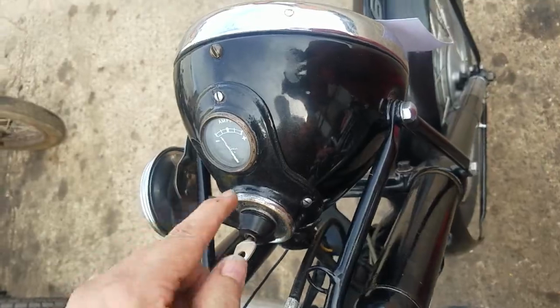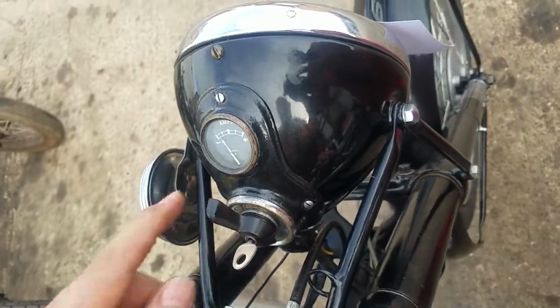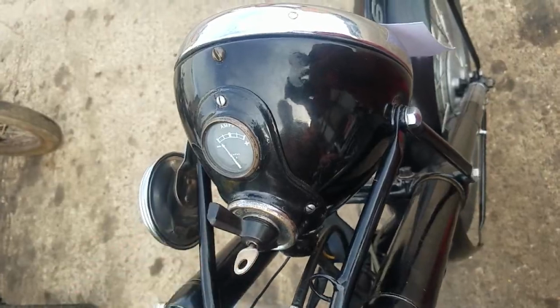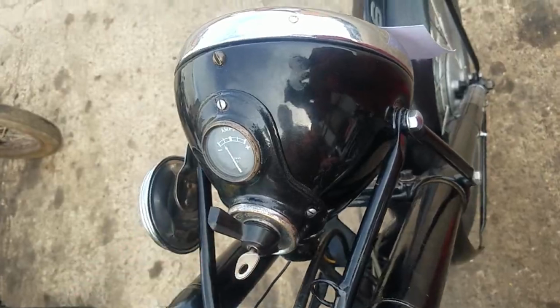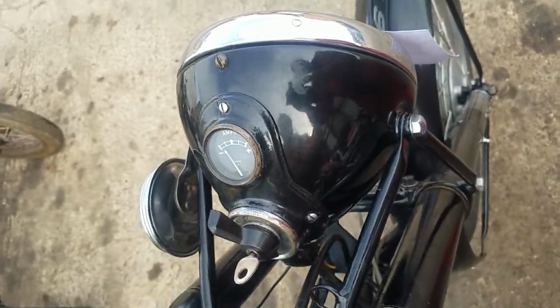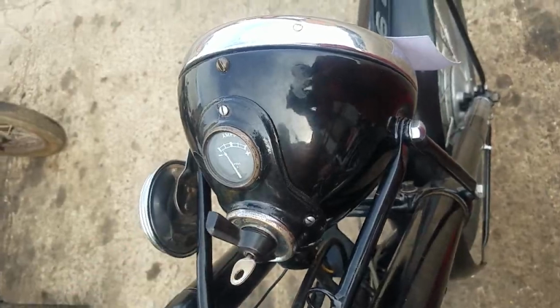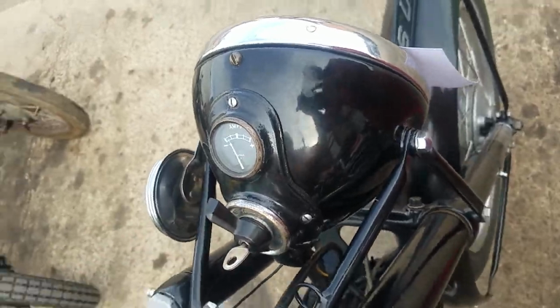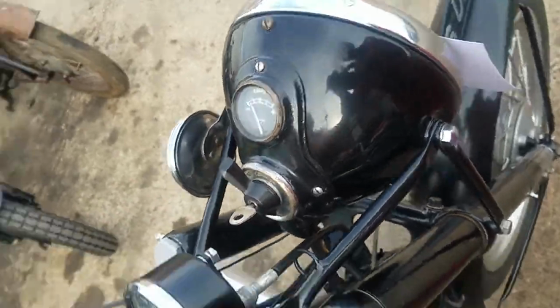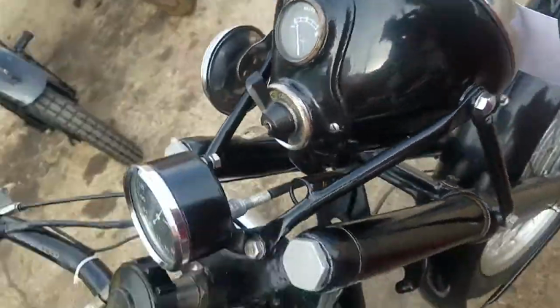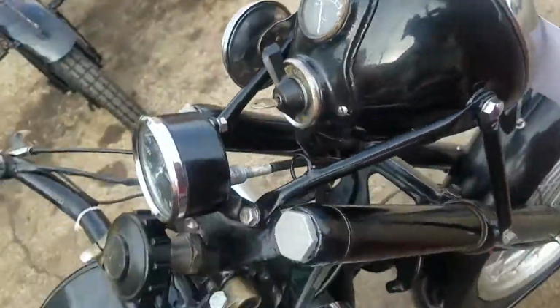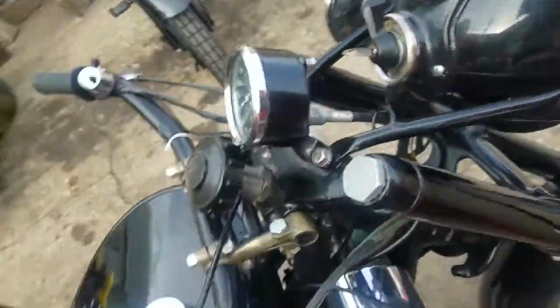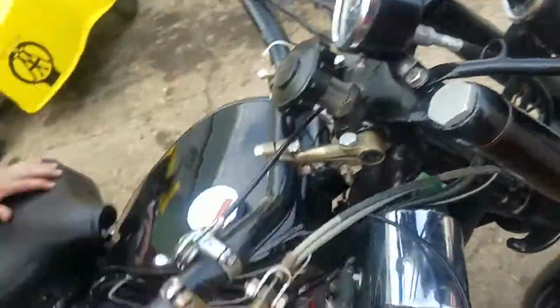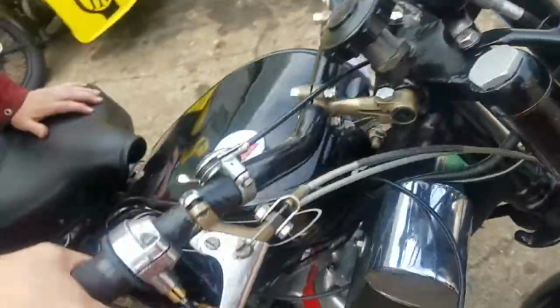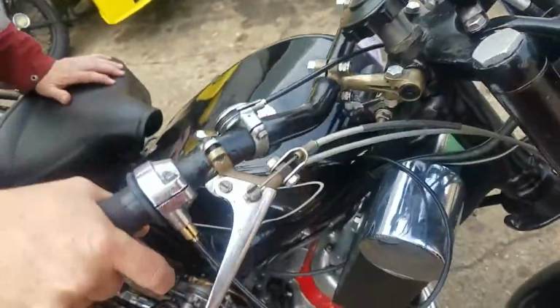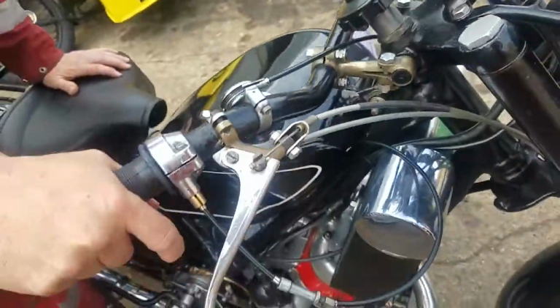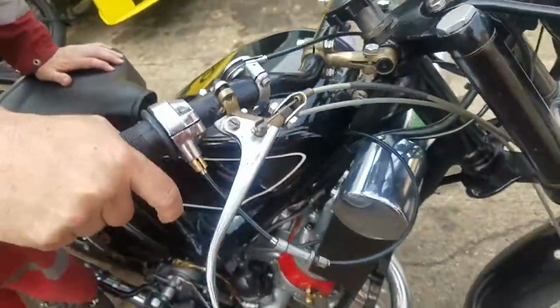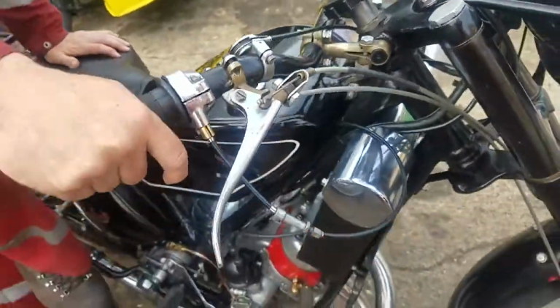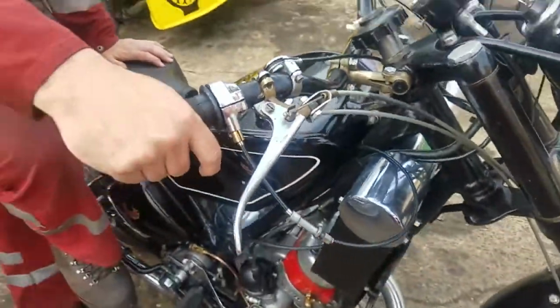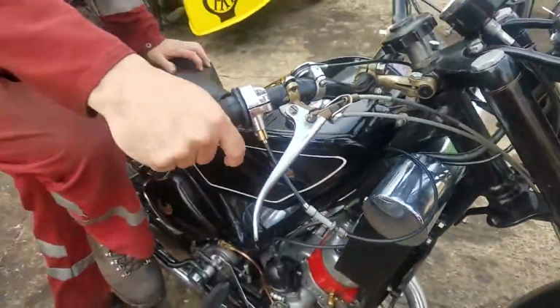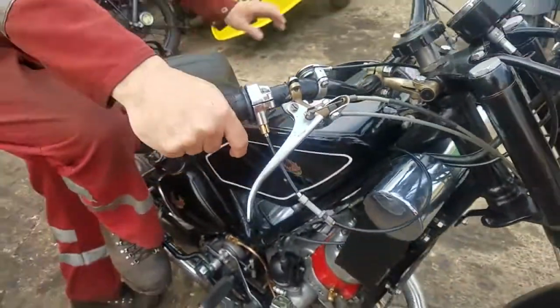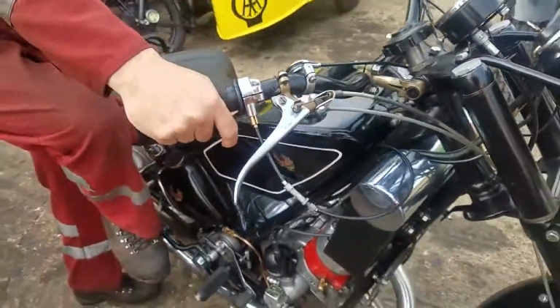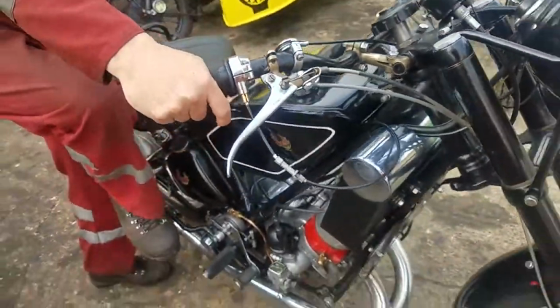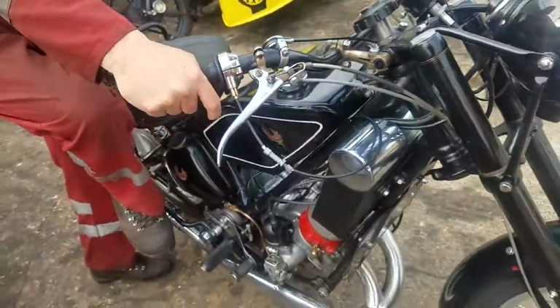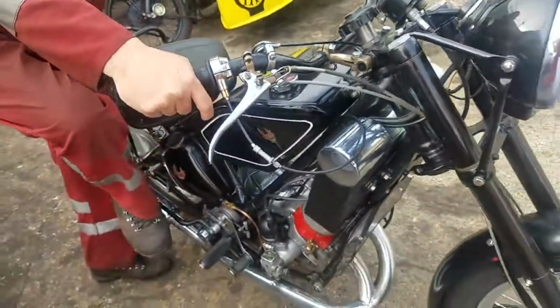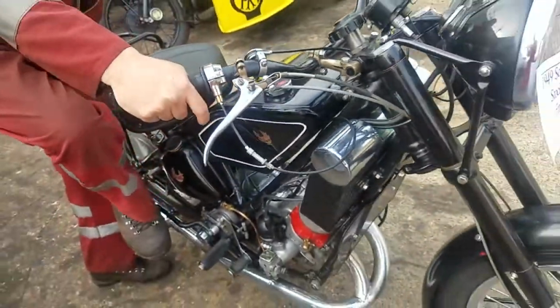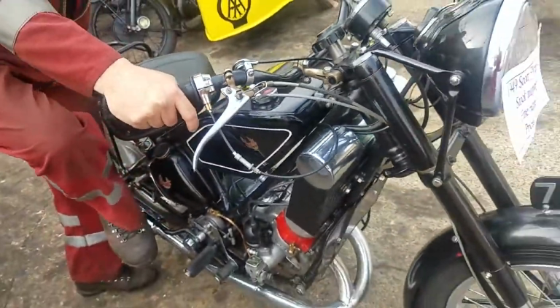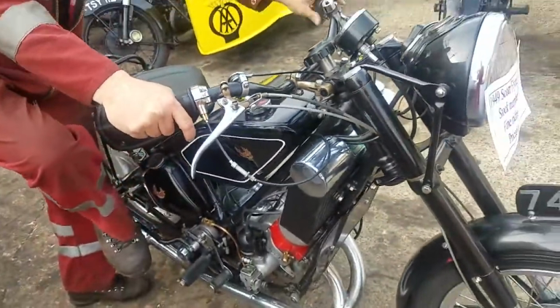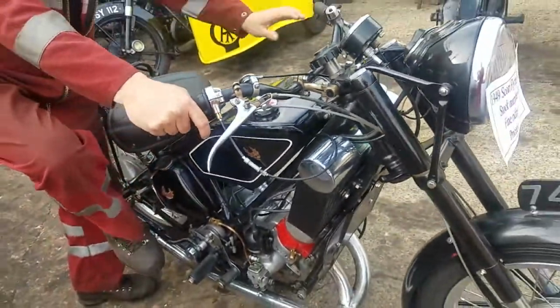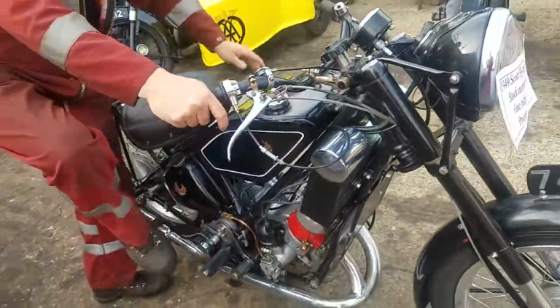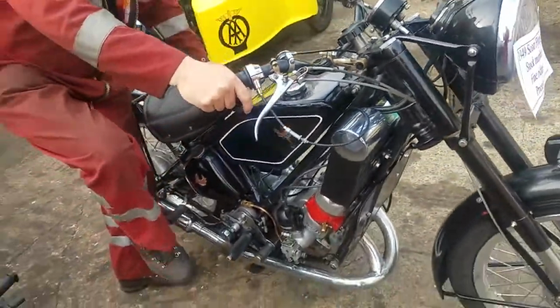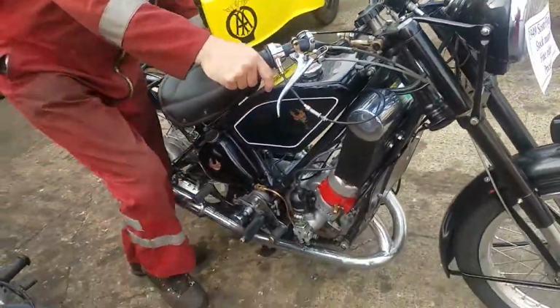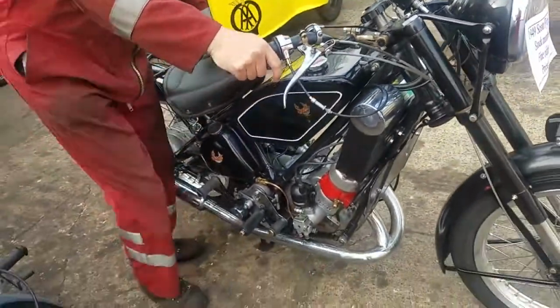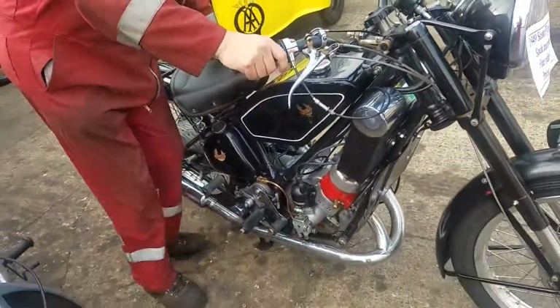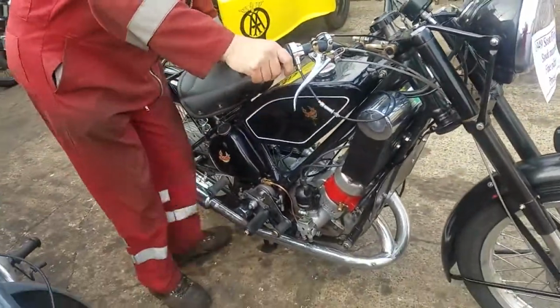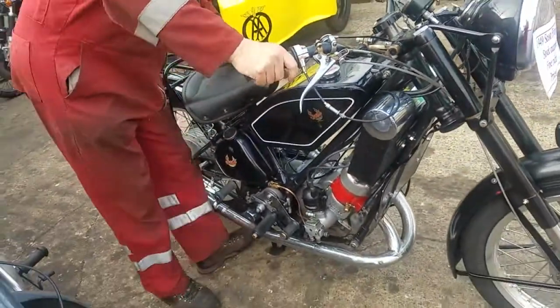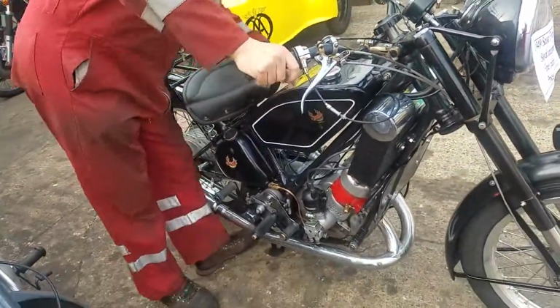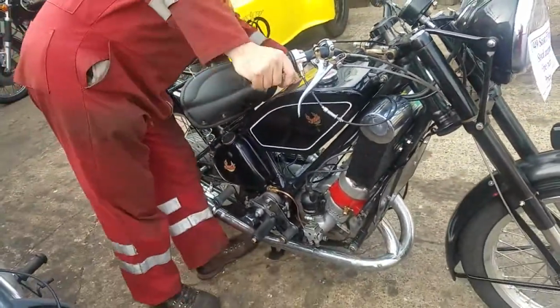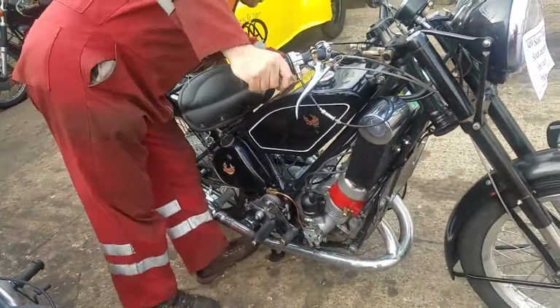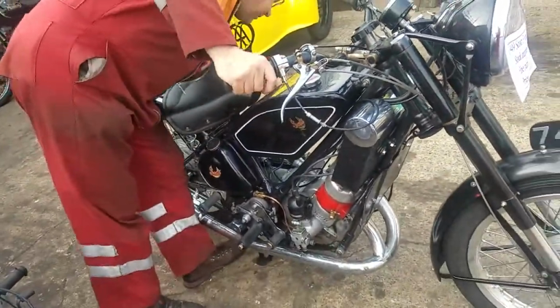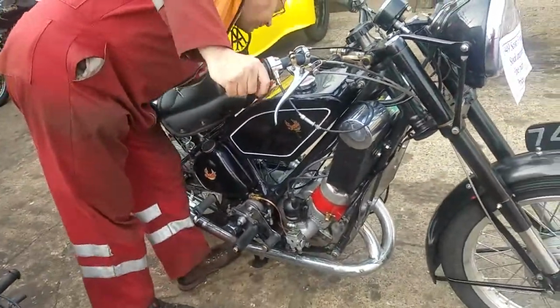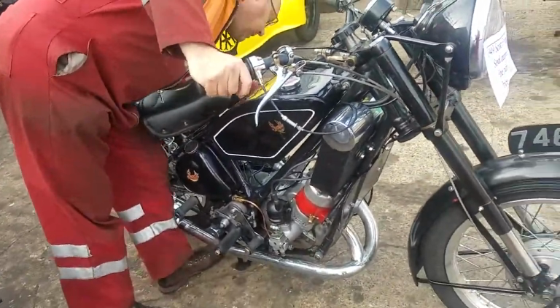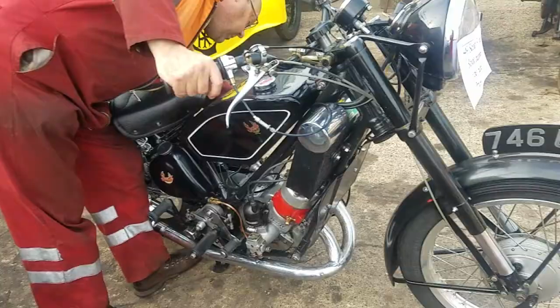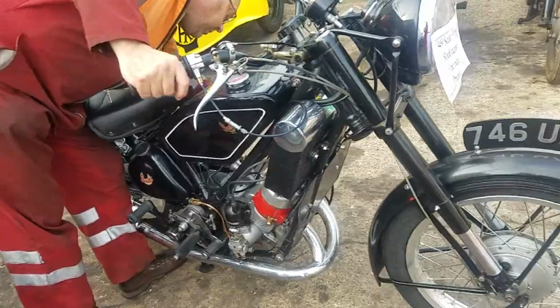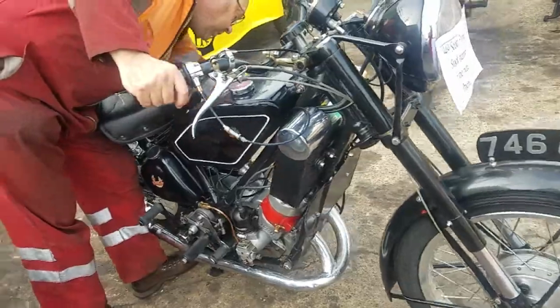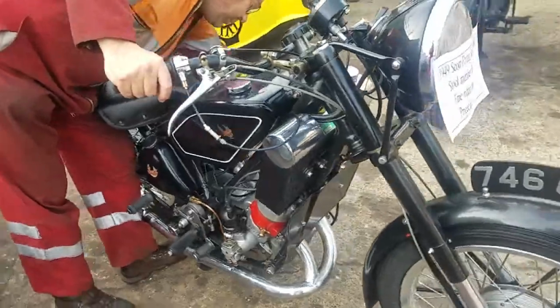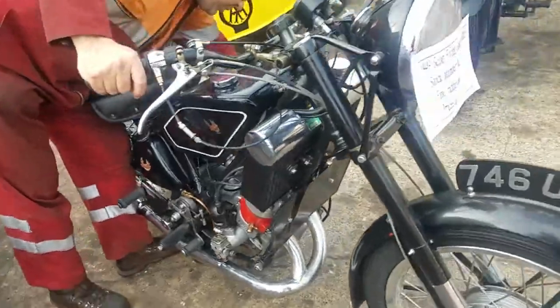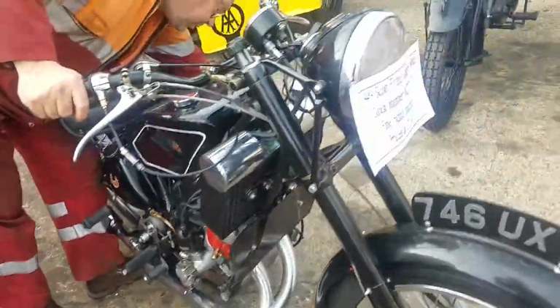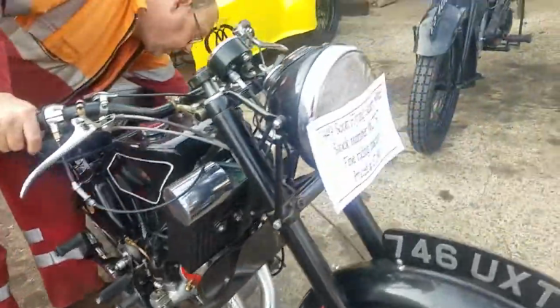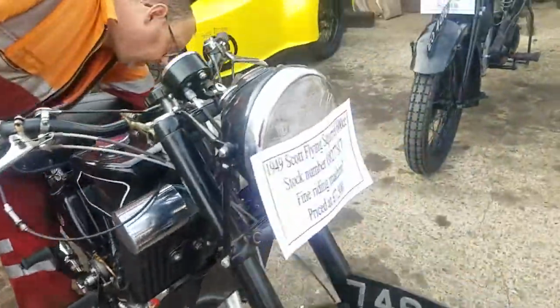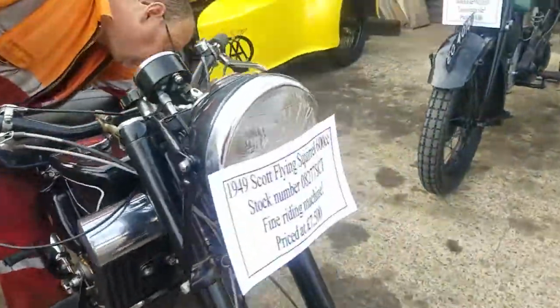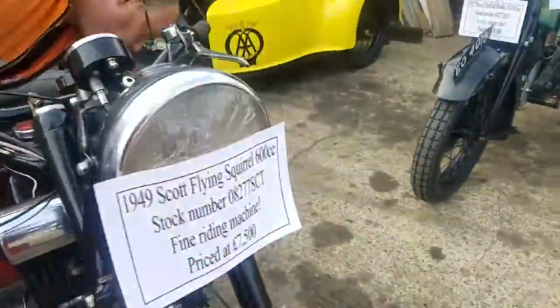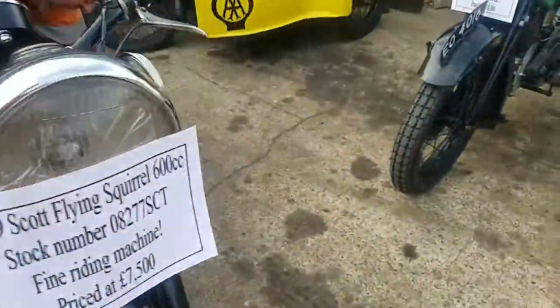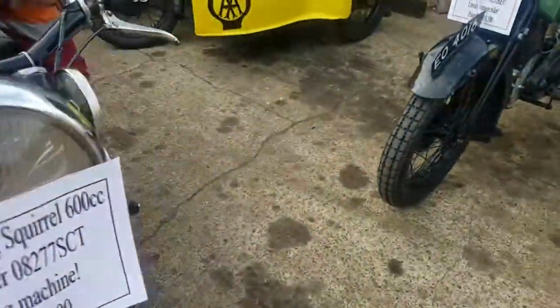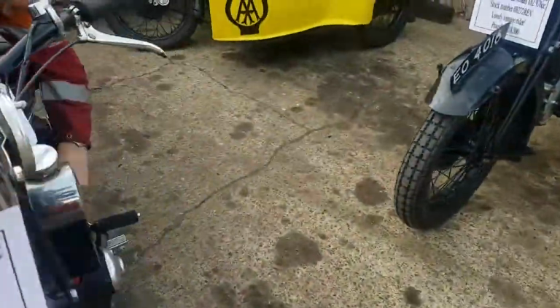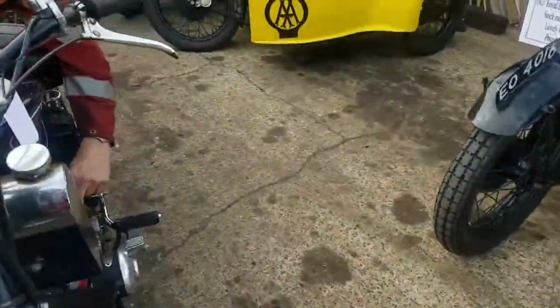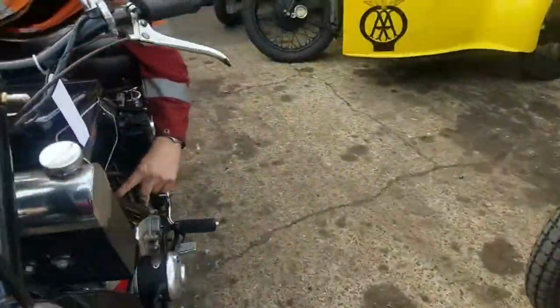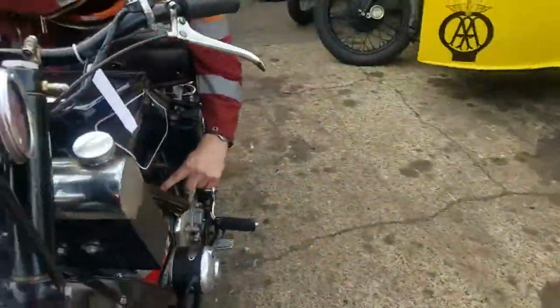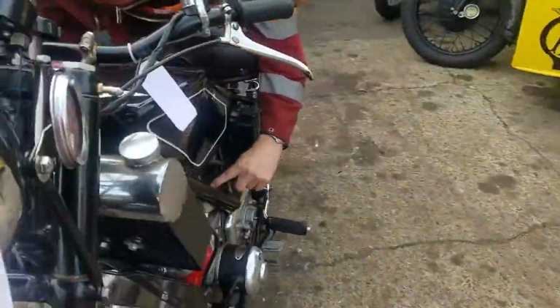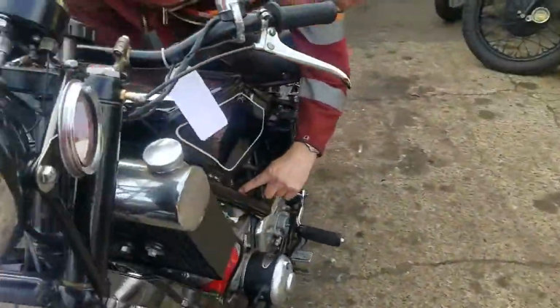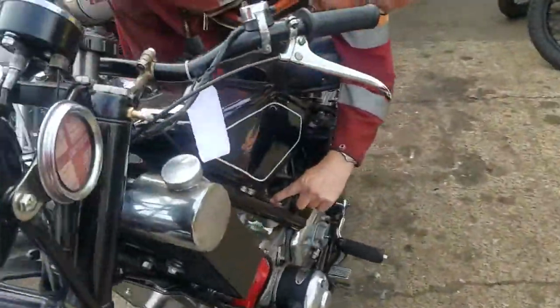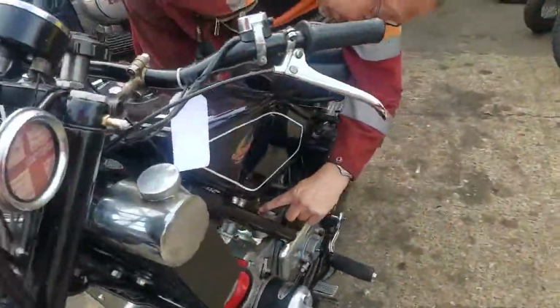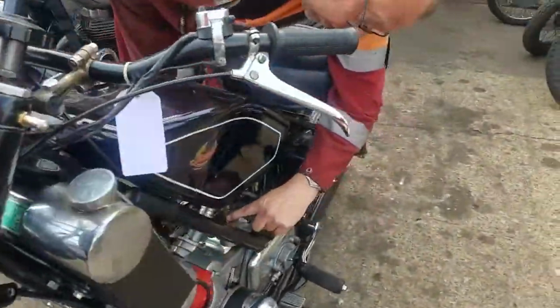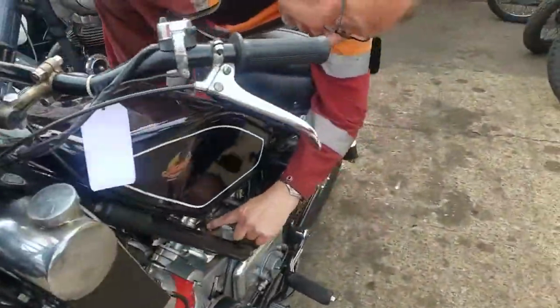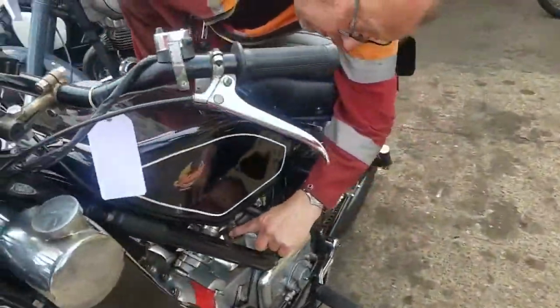Ignition on. Kick away. Don't forget a bit of tickling - keep the carburettor up.